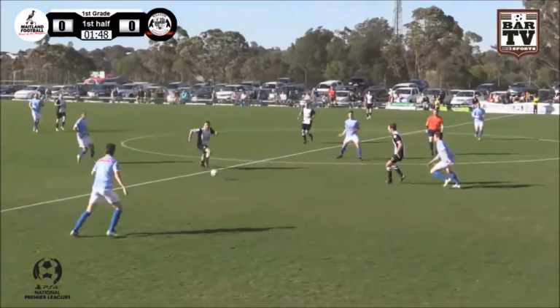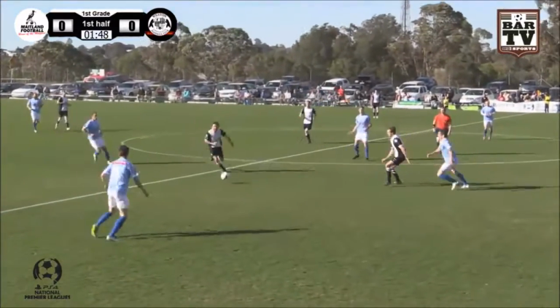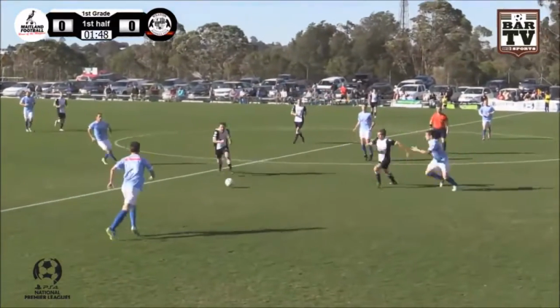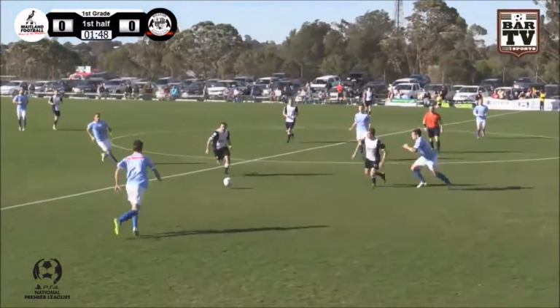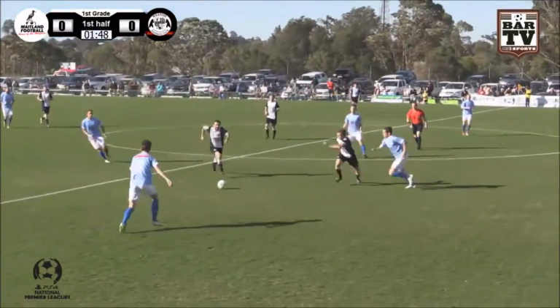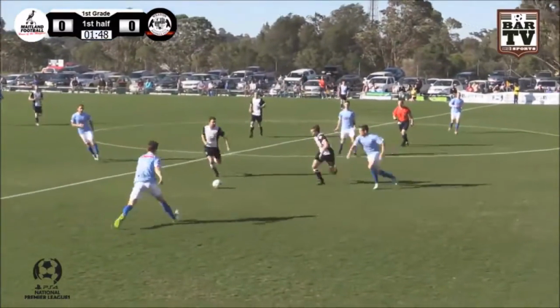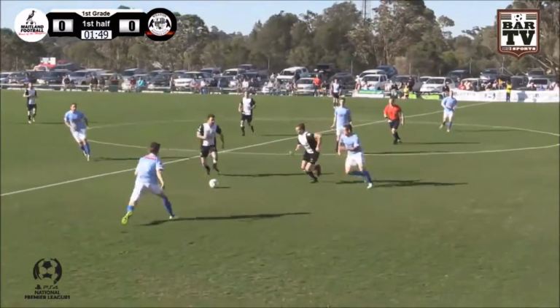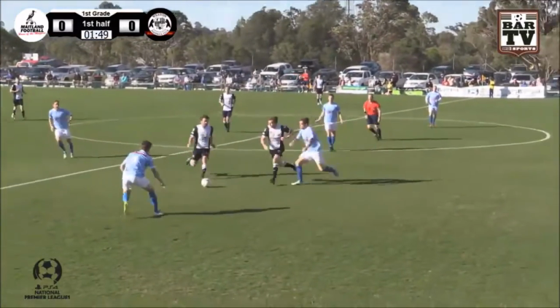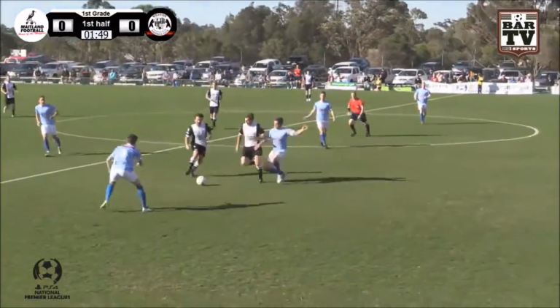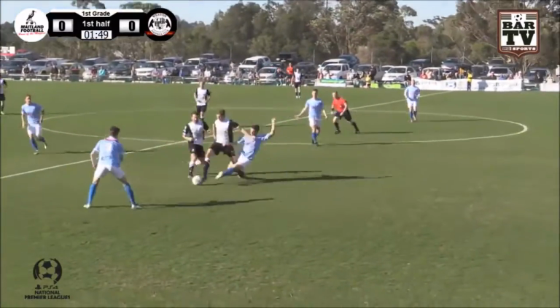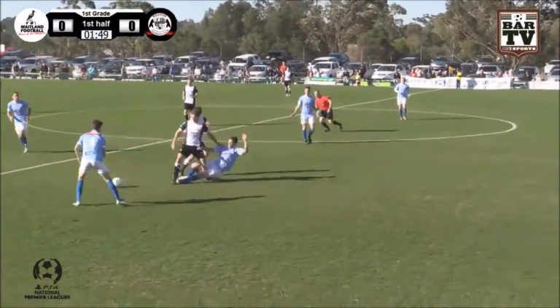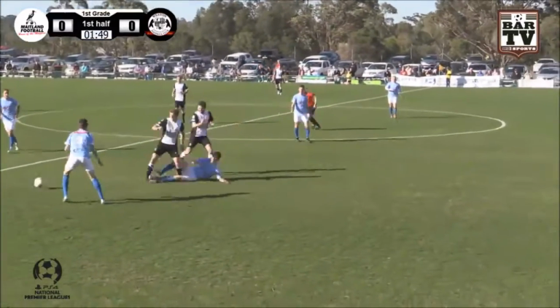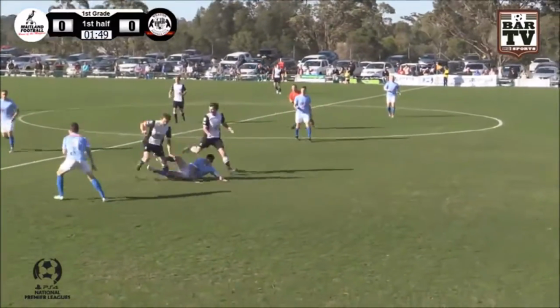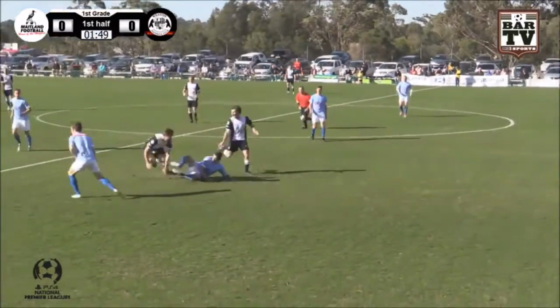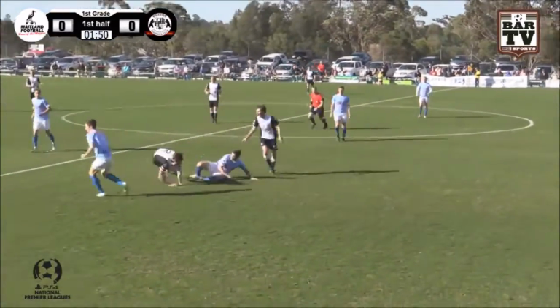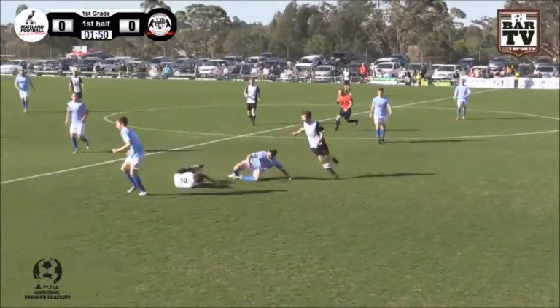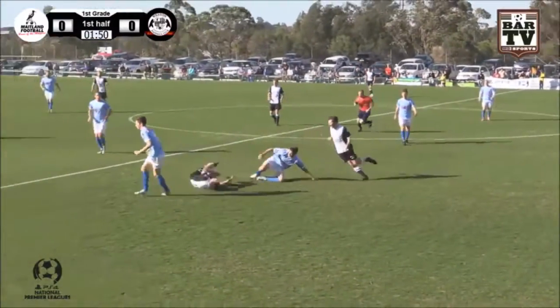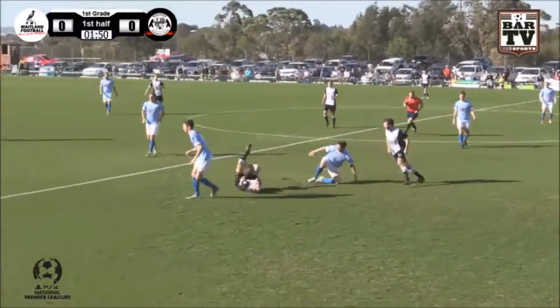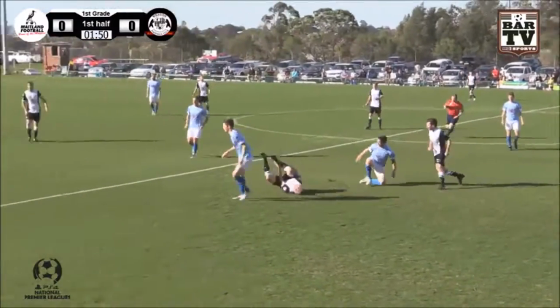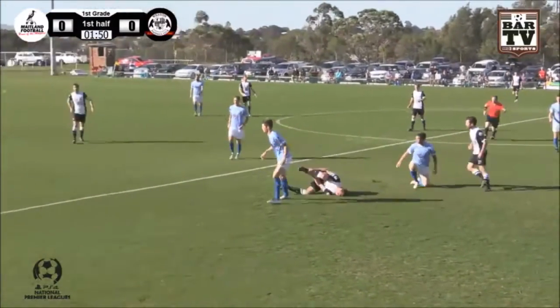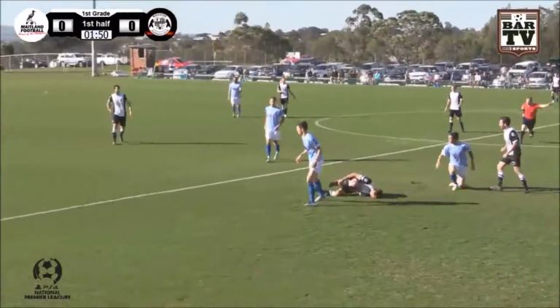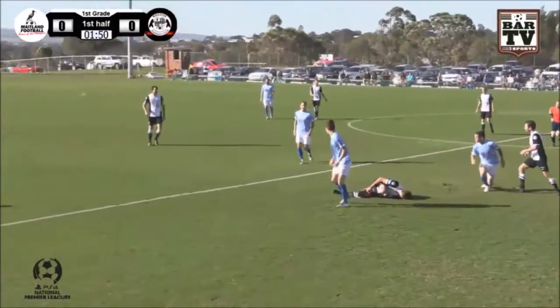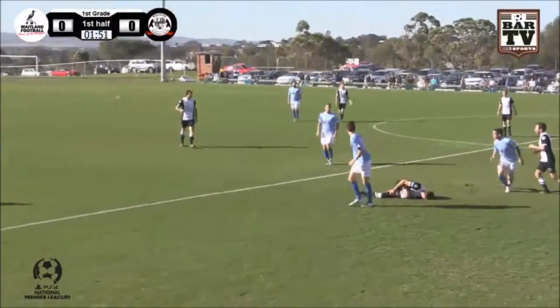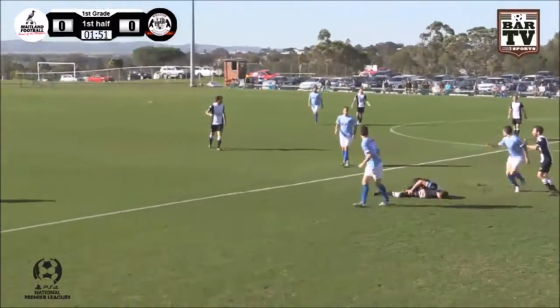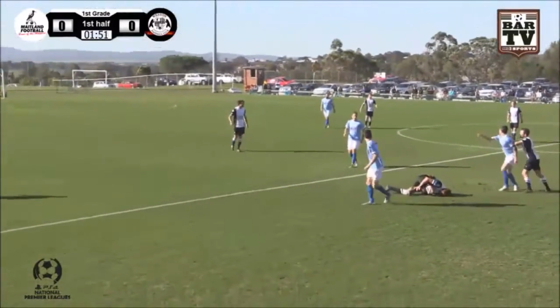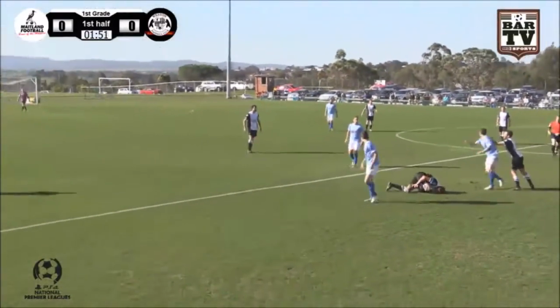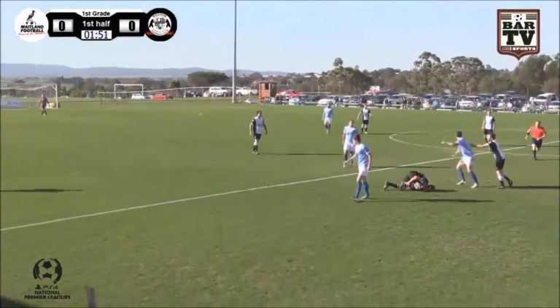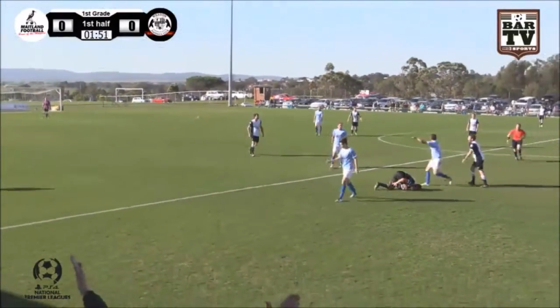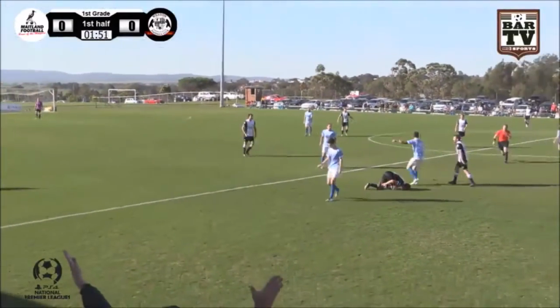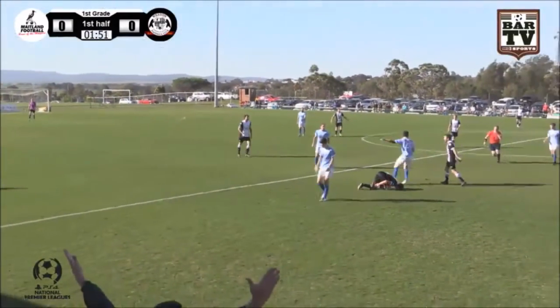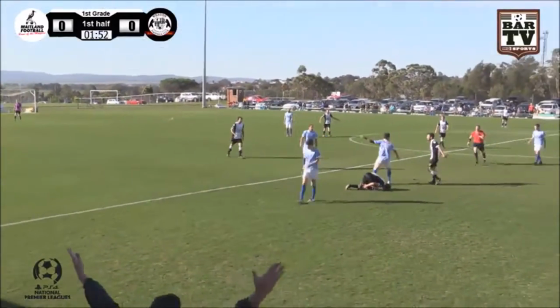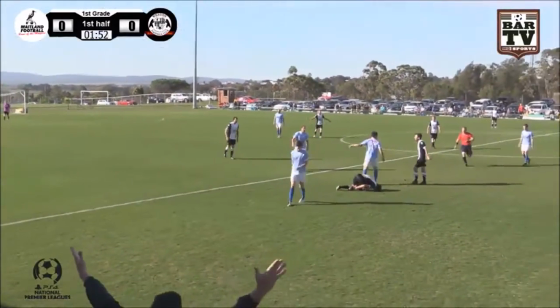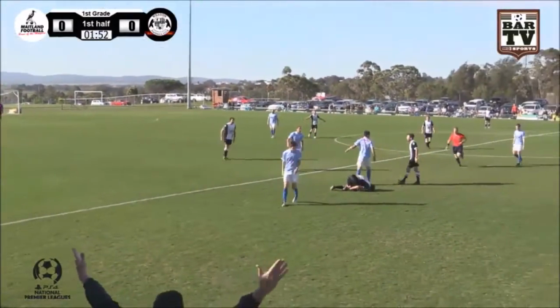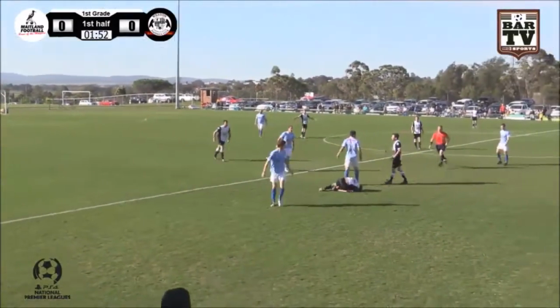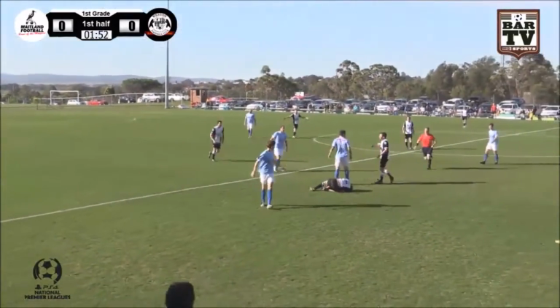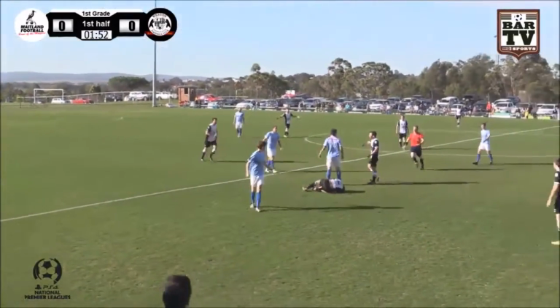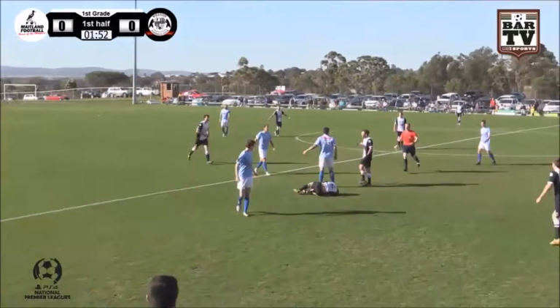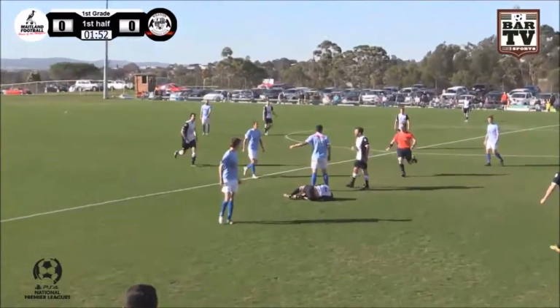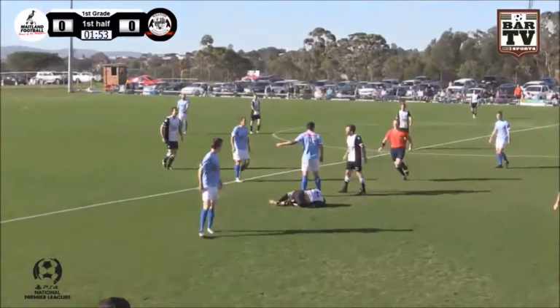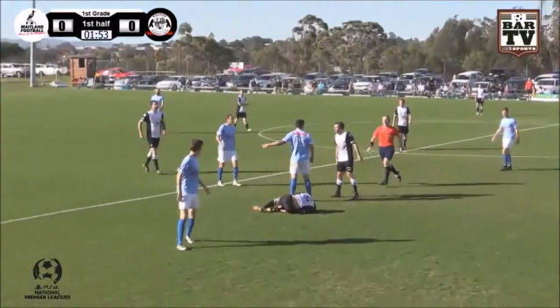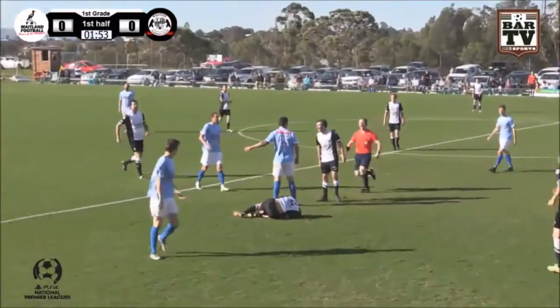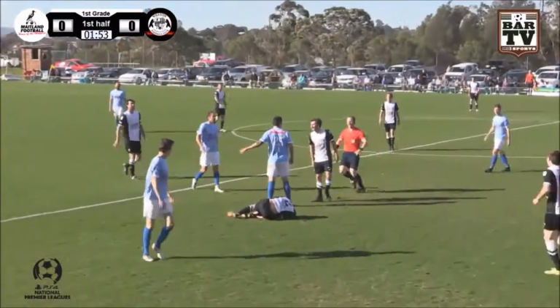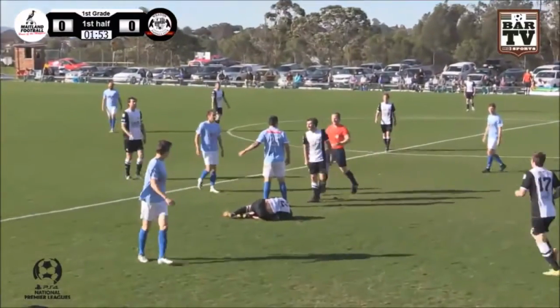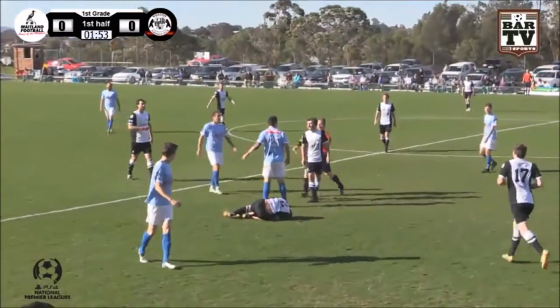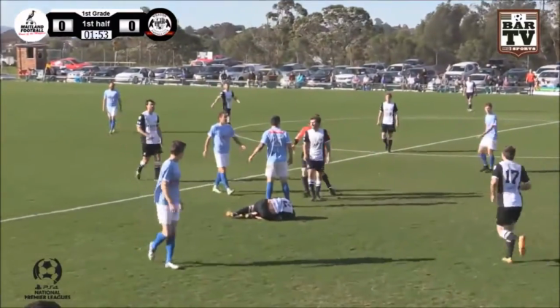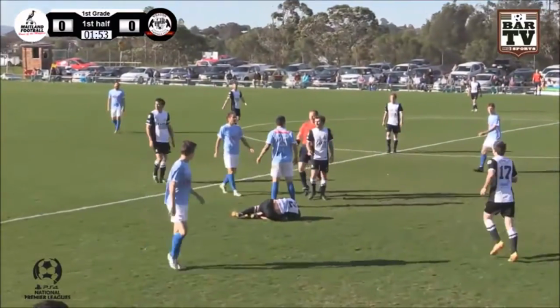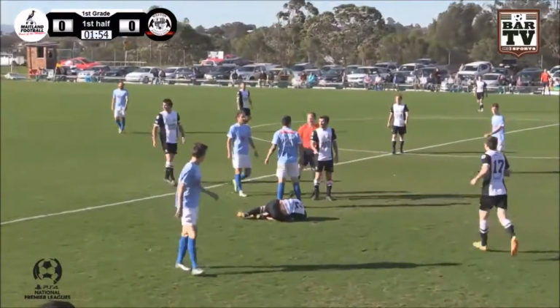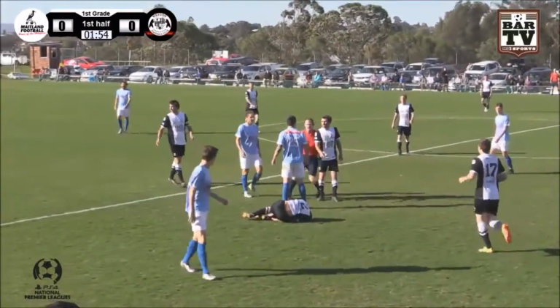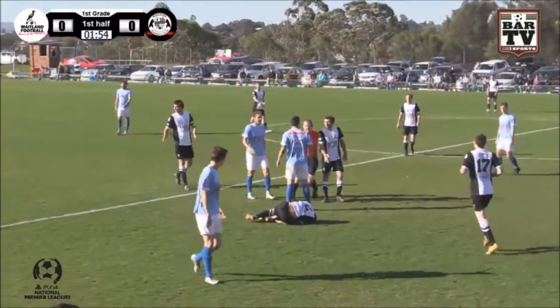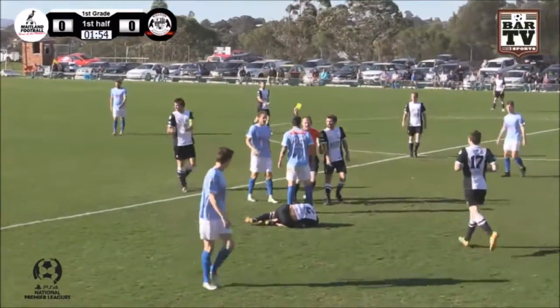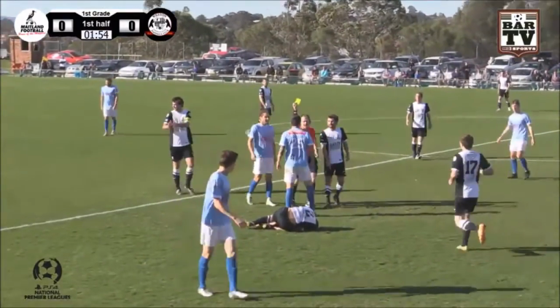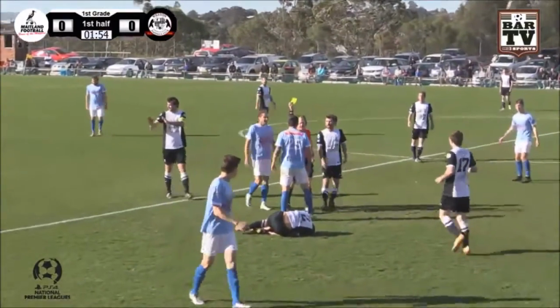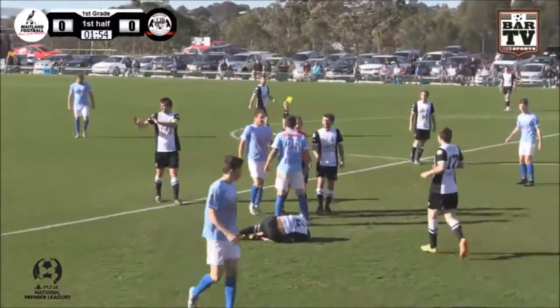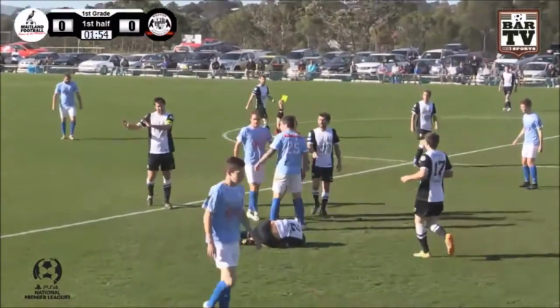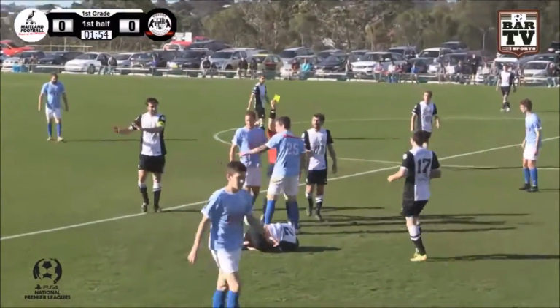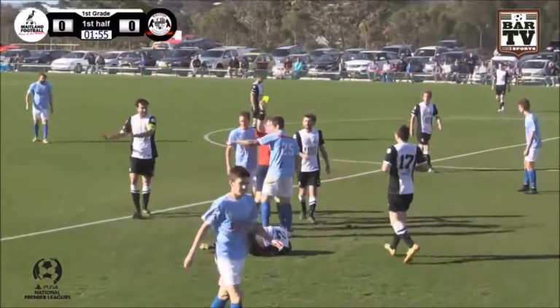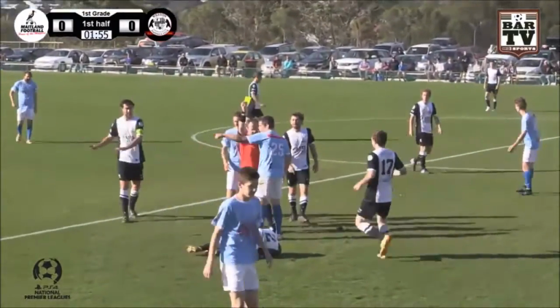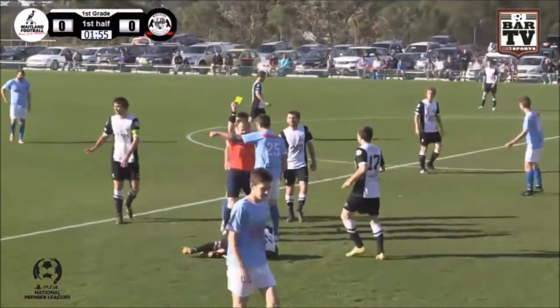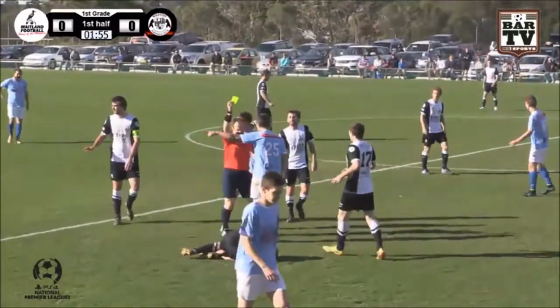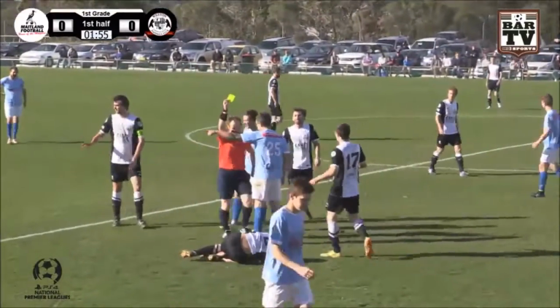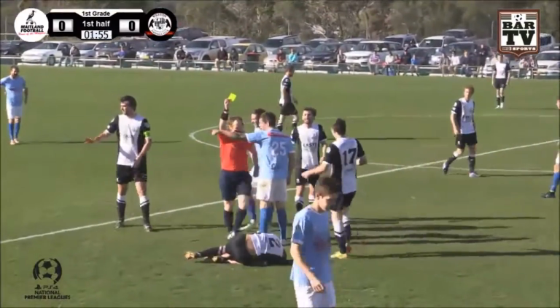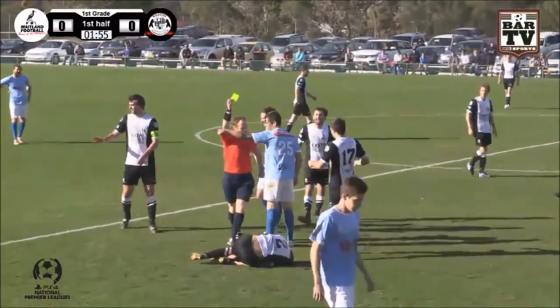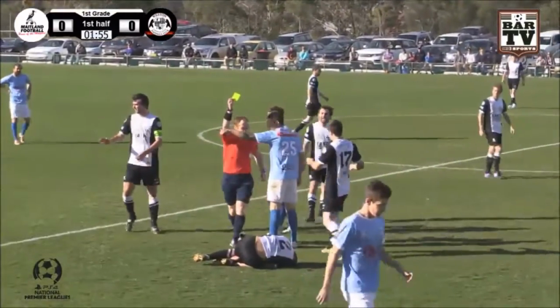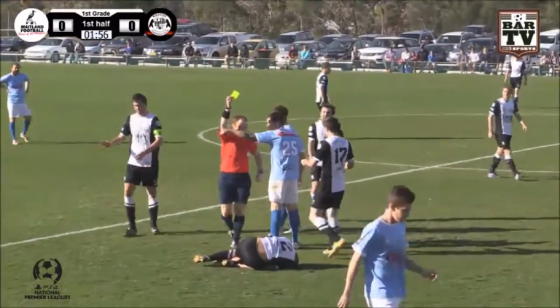Yeah, they were very dominant, they only lost one game last year. As we see here, Troy Herefield picks up the game's first yellow card.